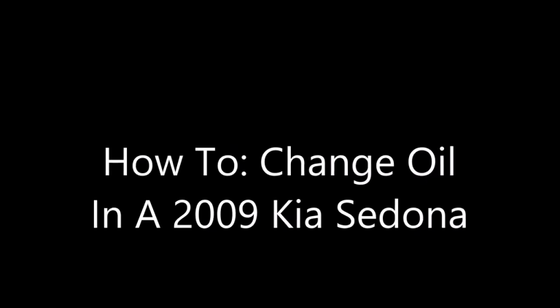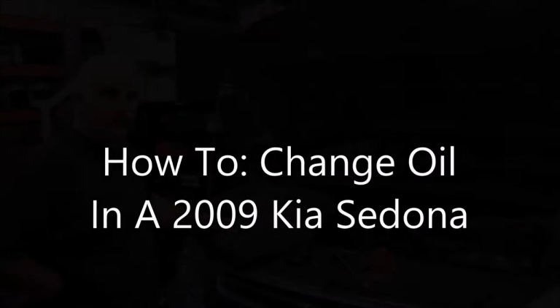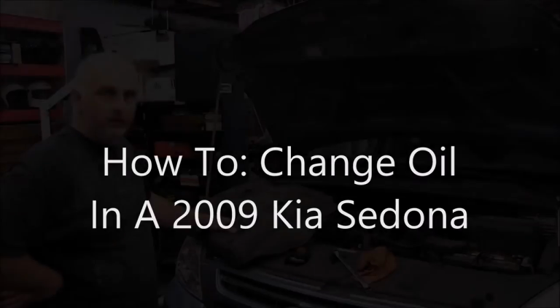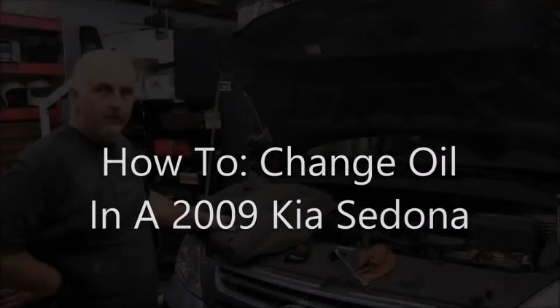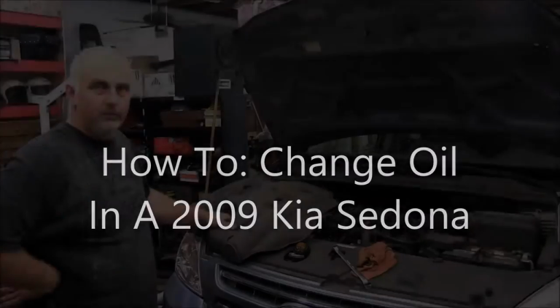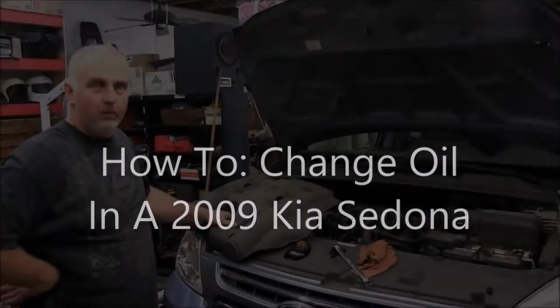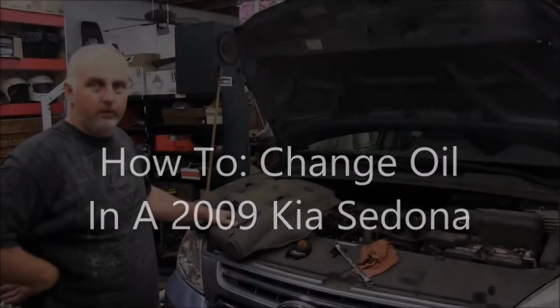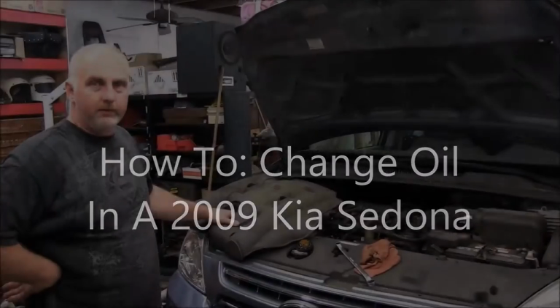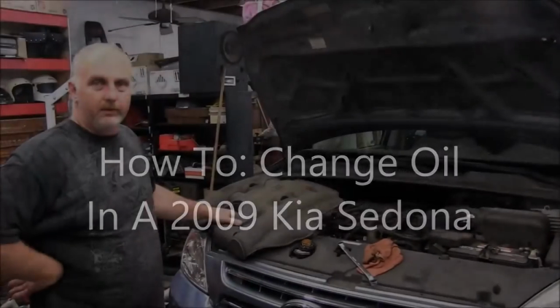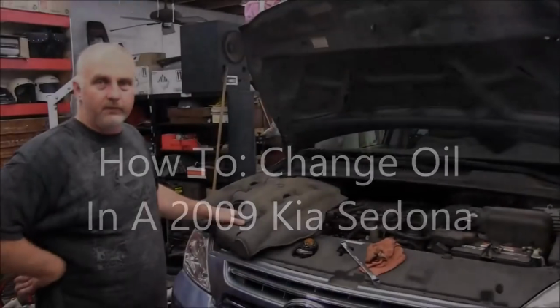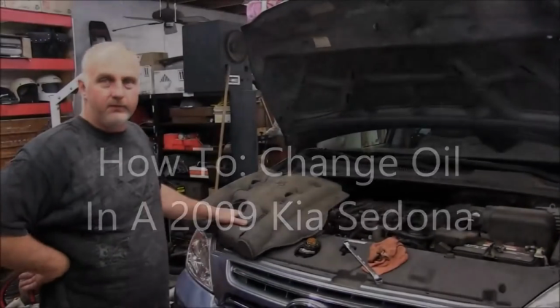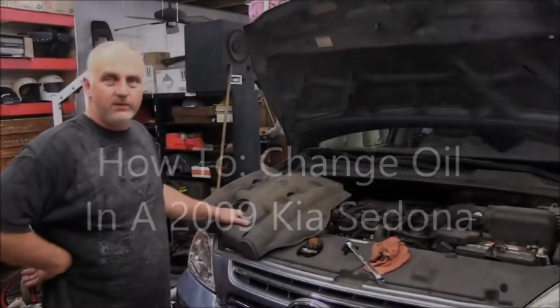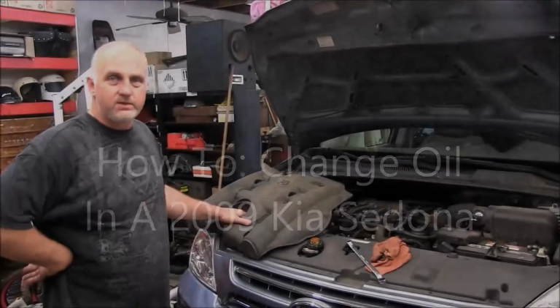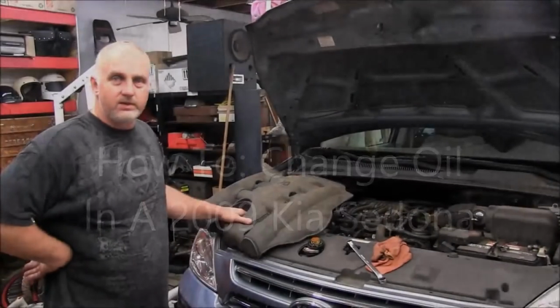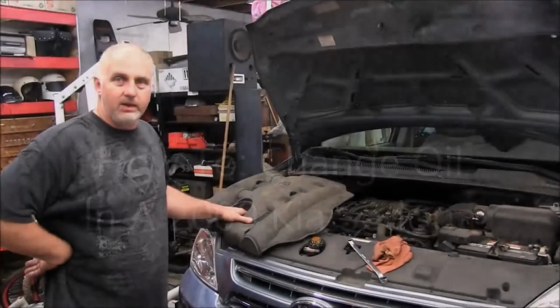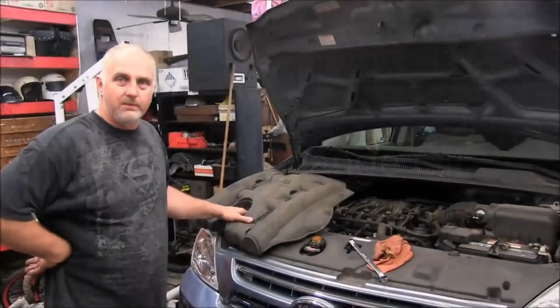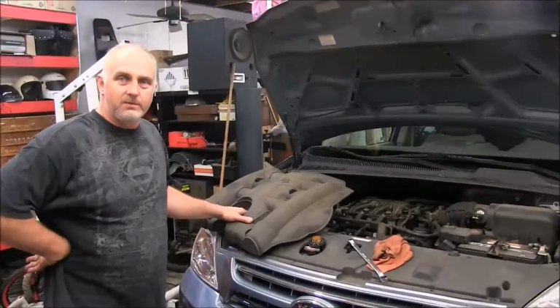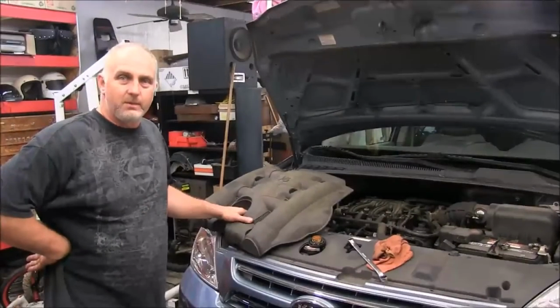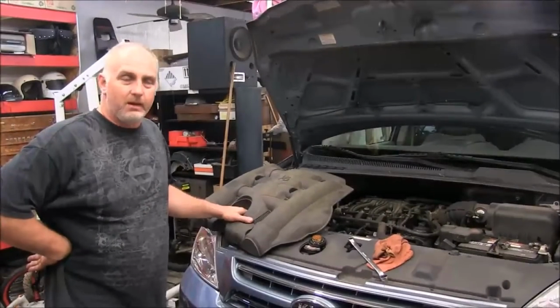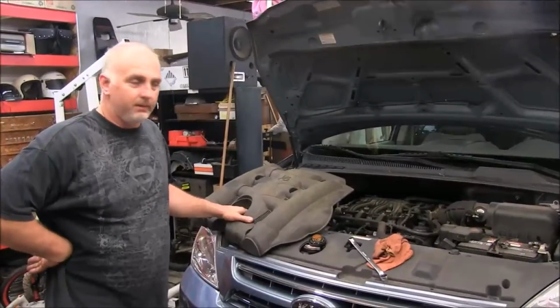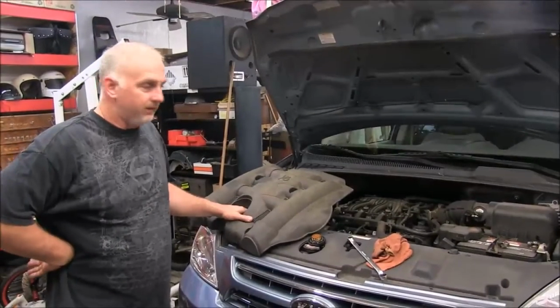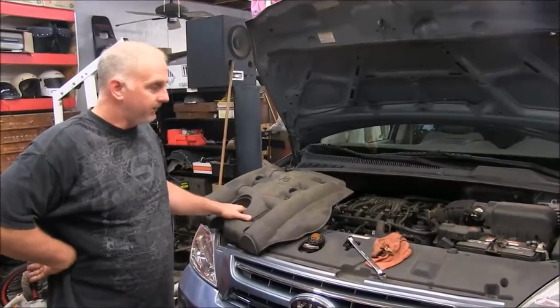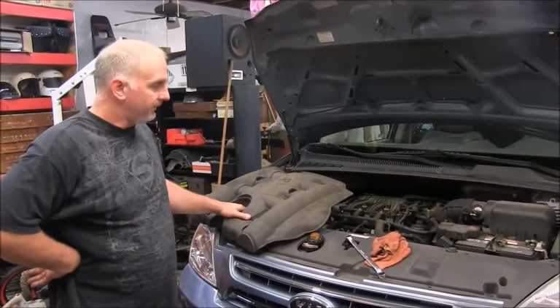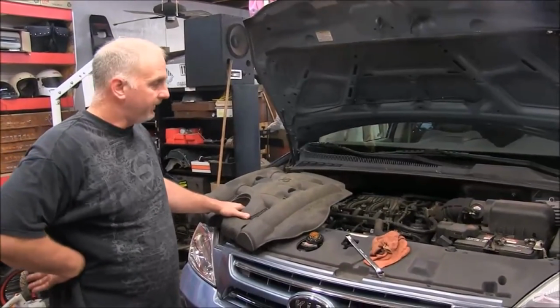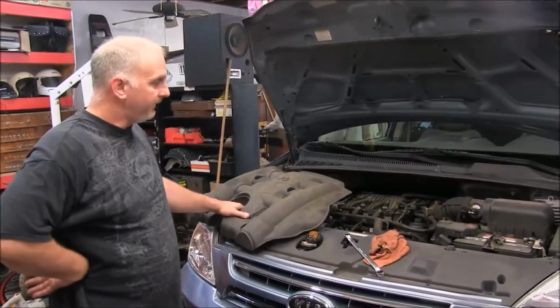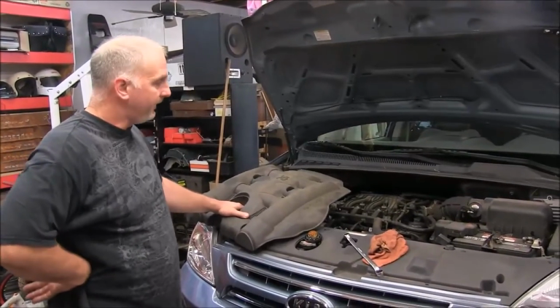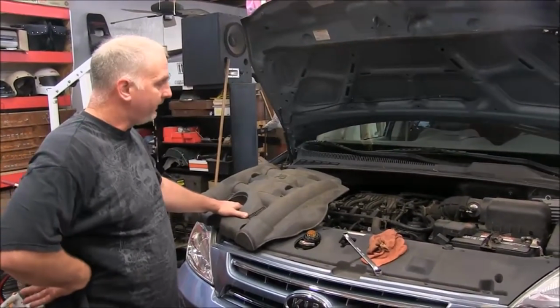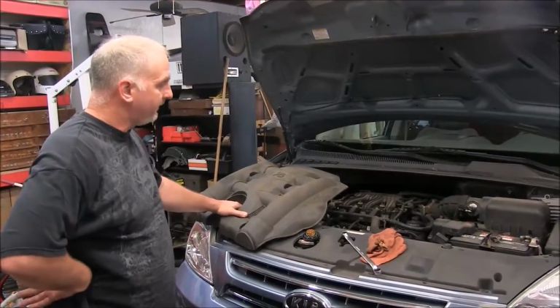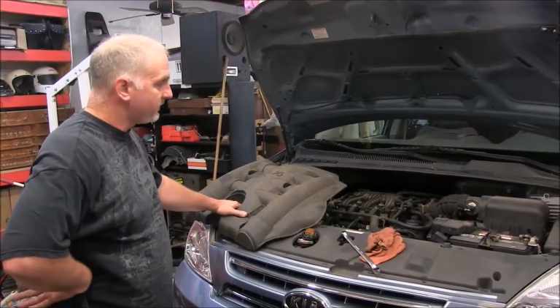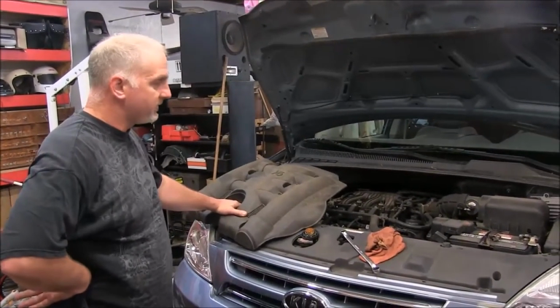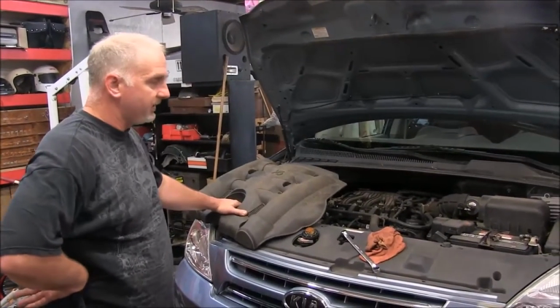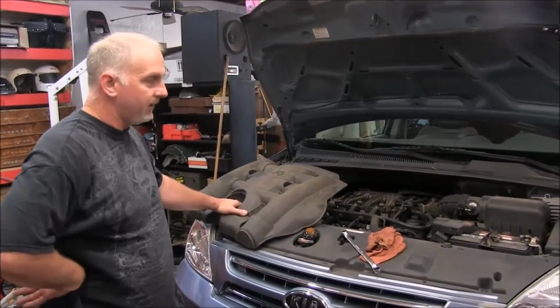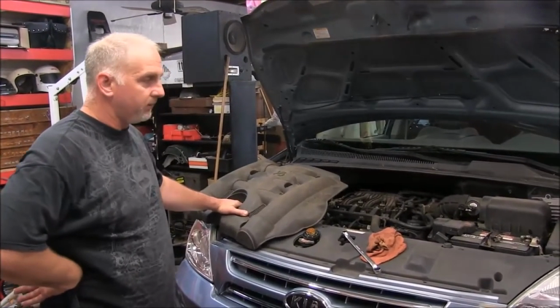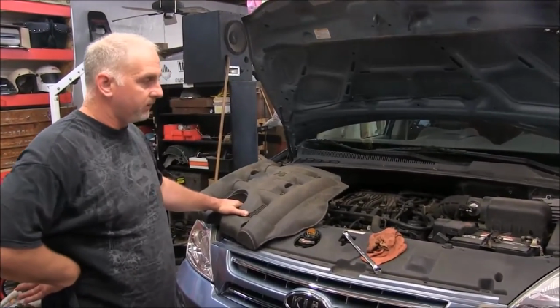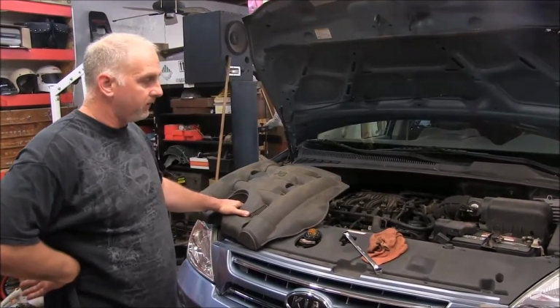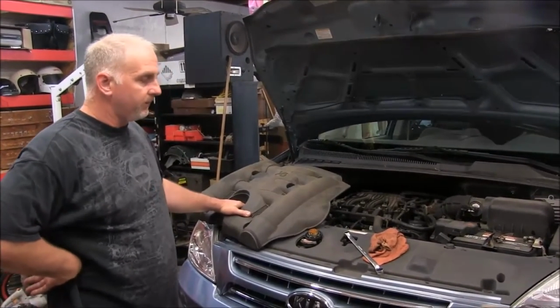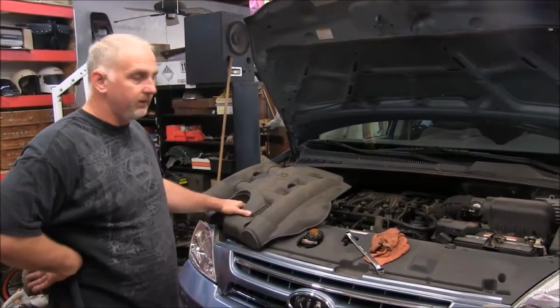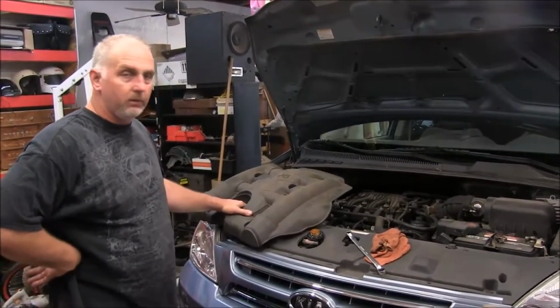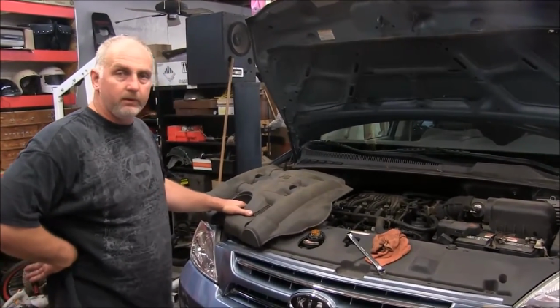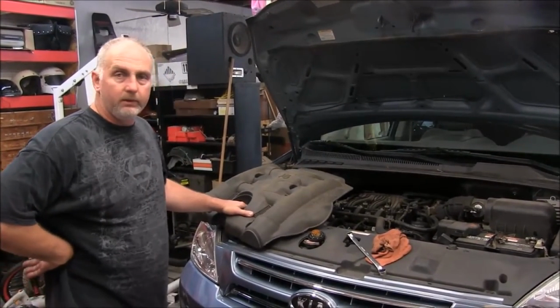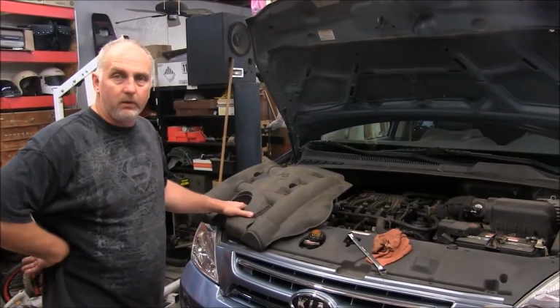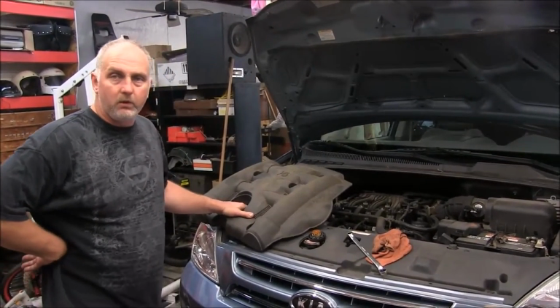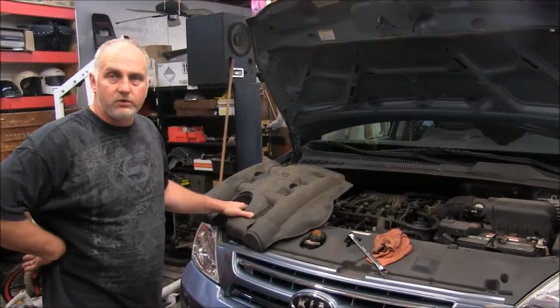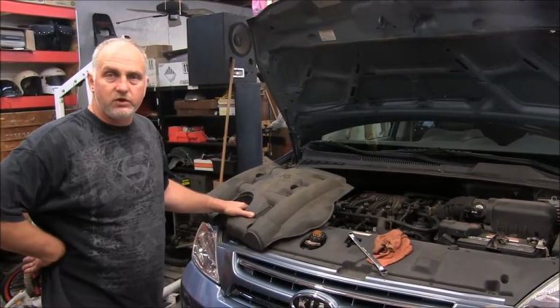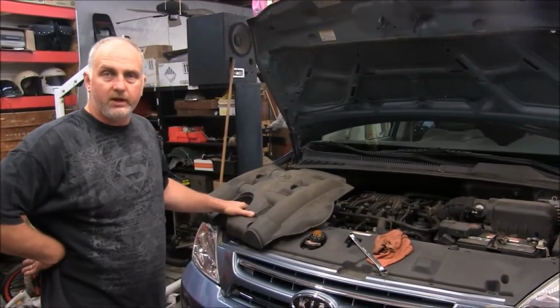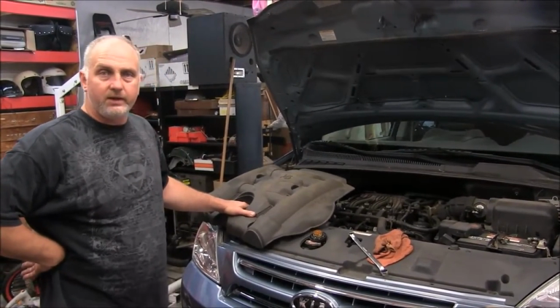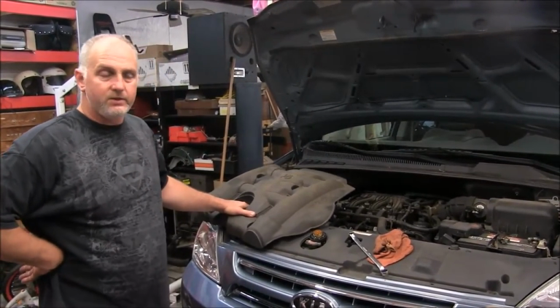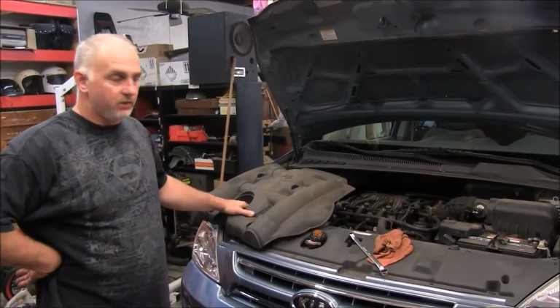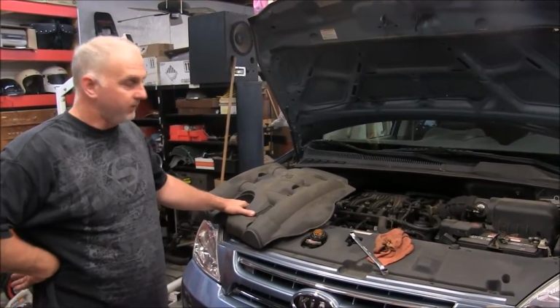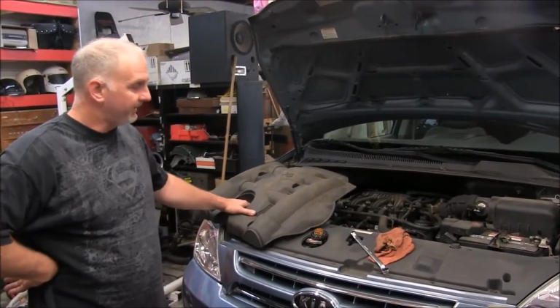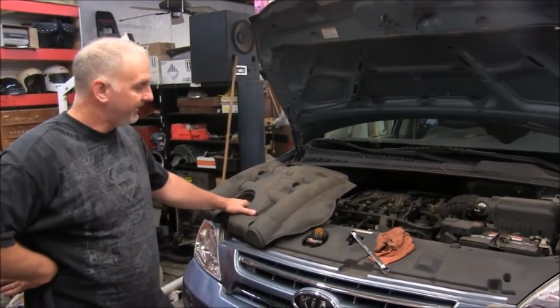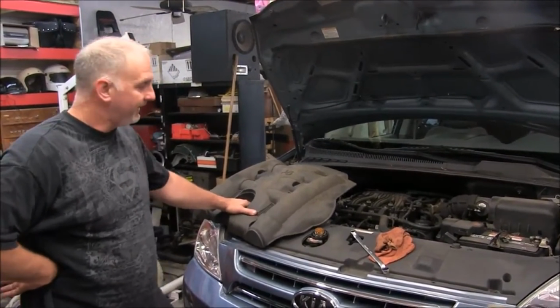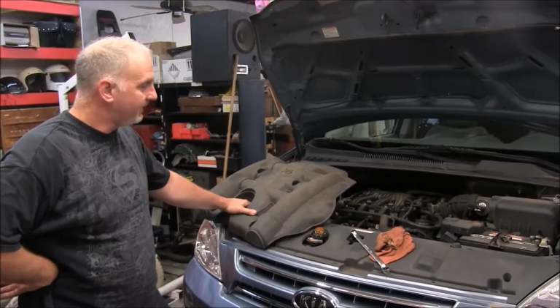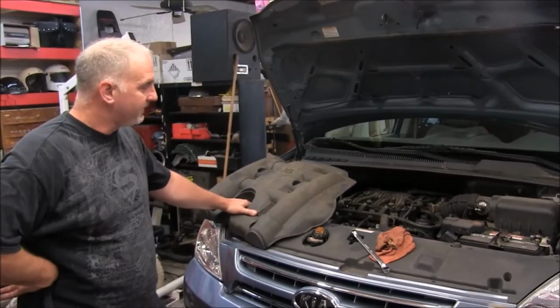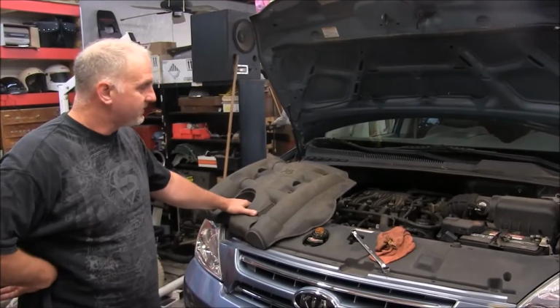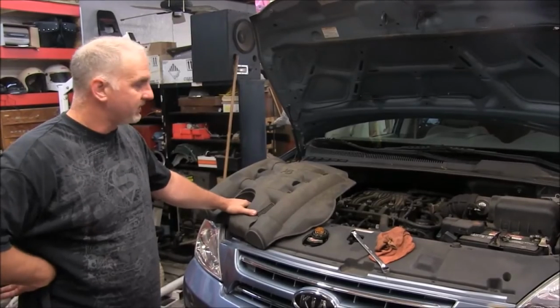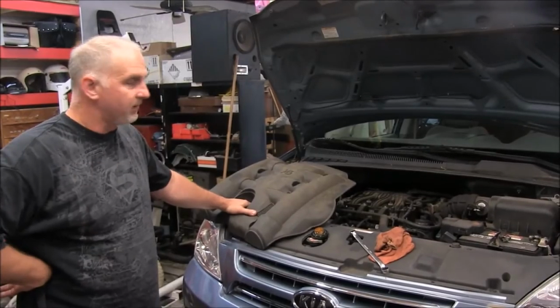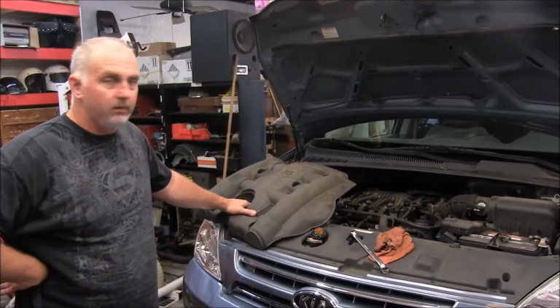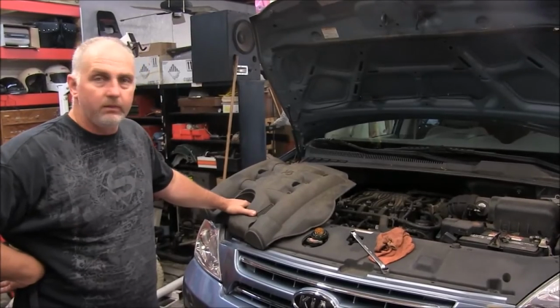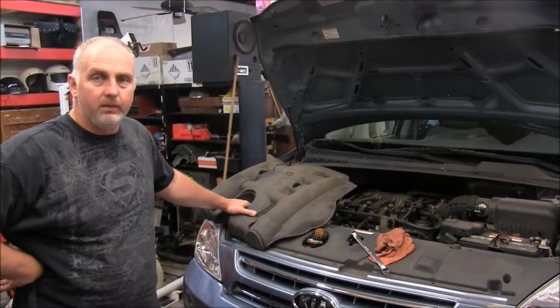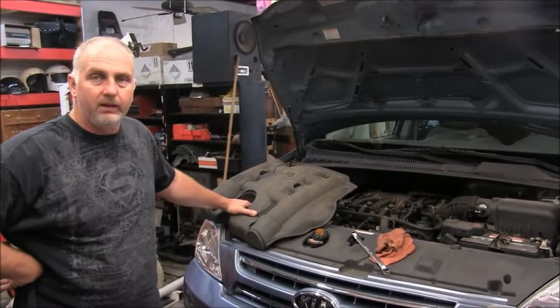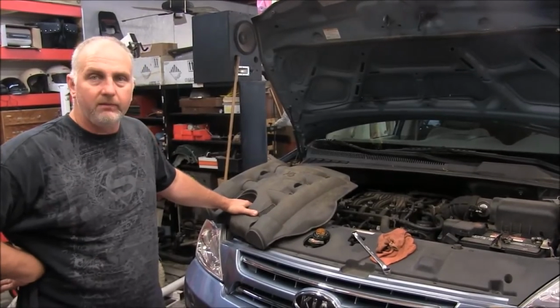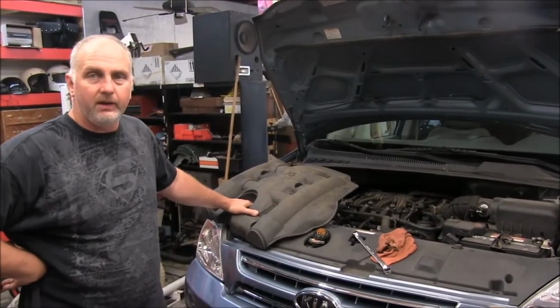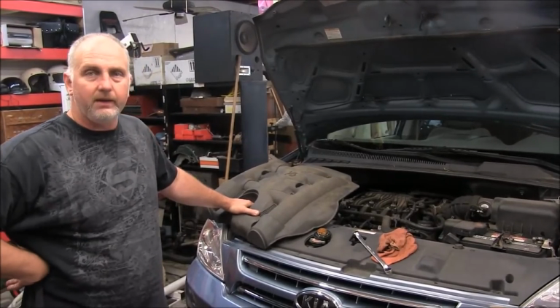Good morning there friends and neighbors, Bobby here today. Today we're going to be doing an oil change on the Kia Sedona minivan.